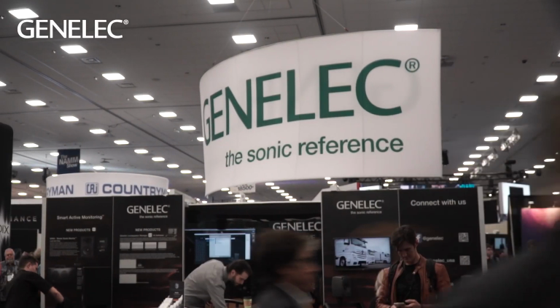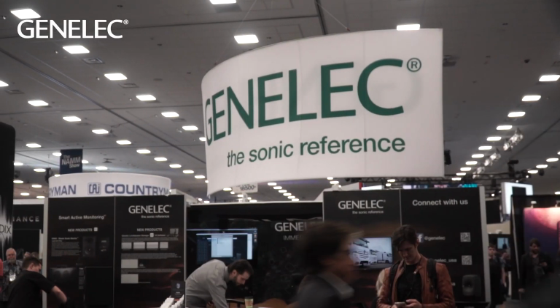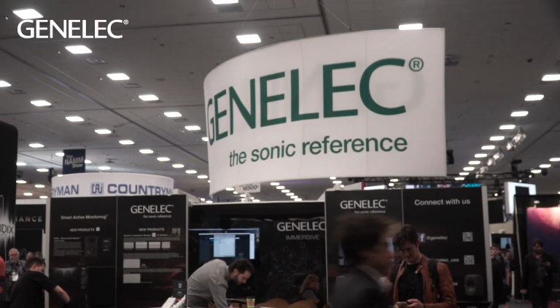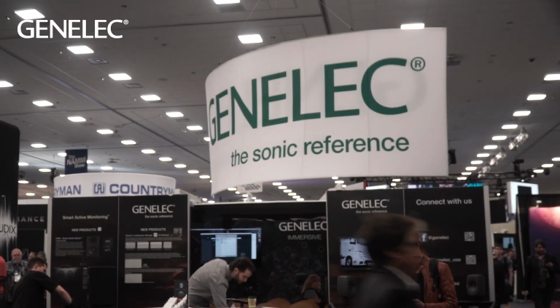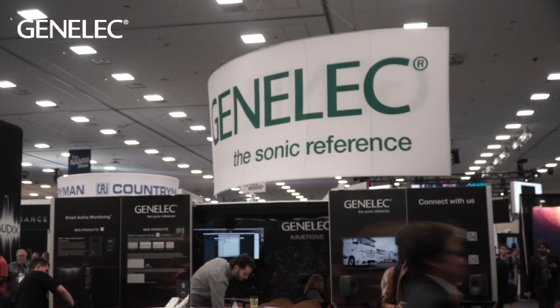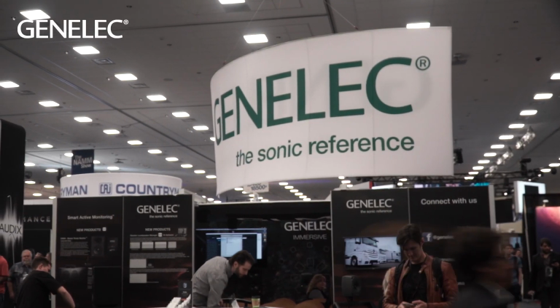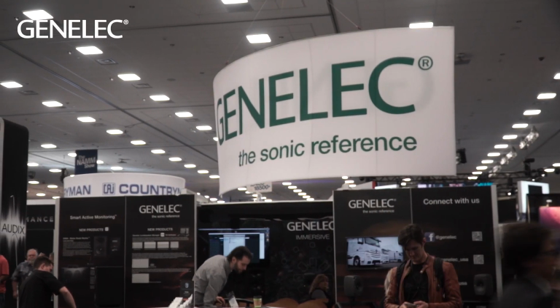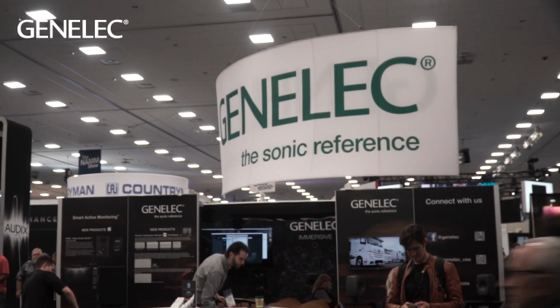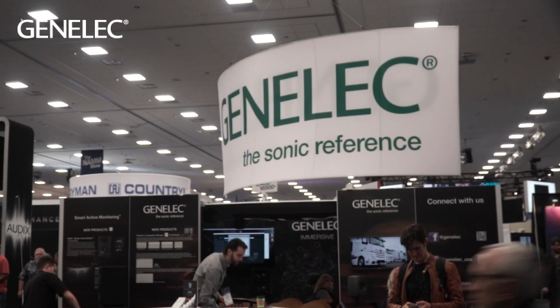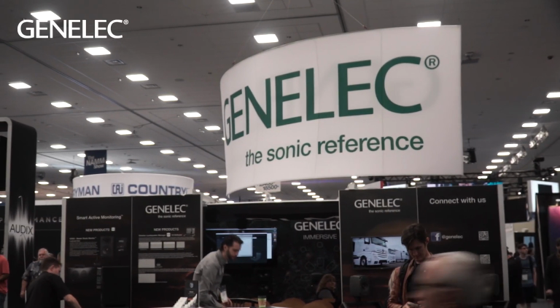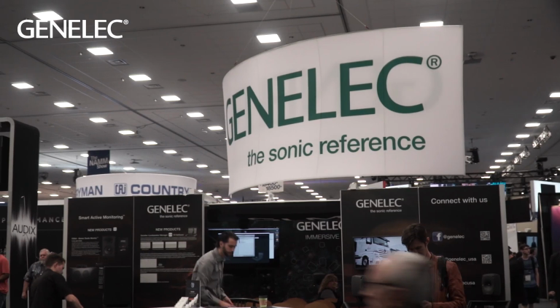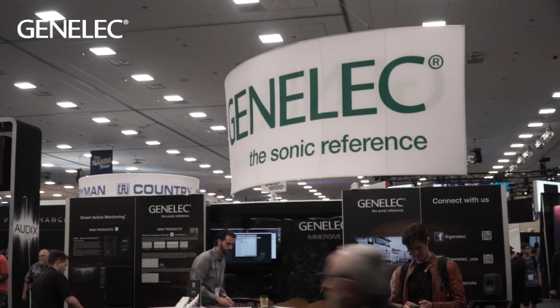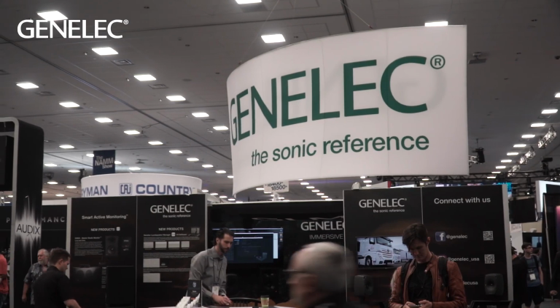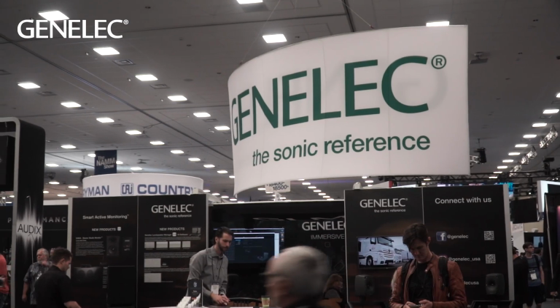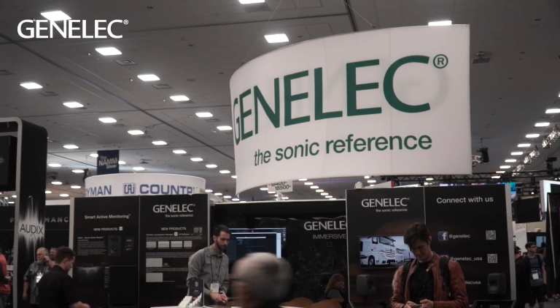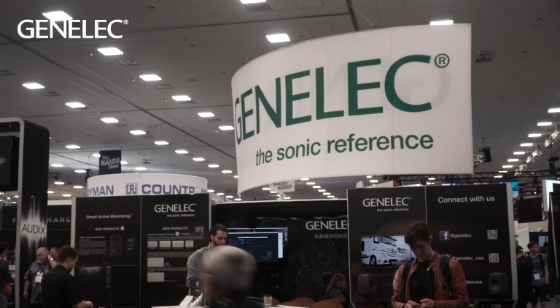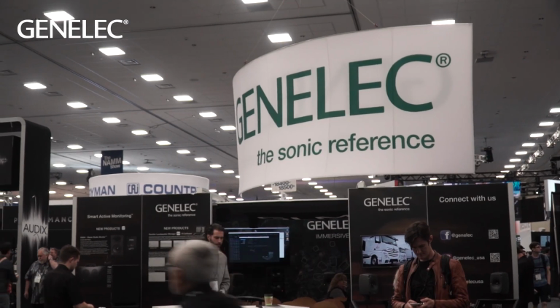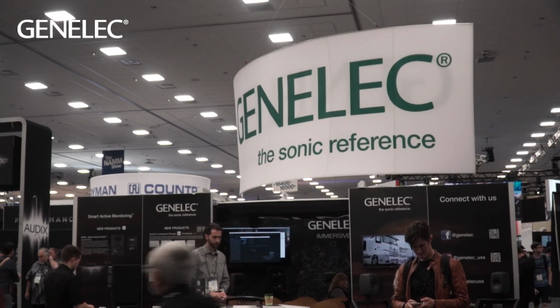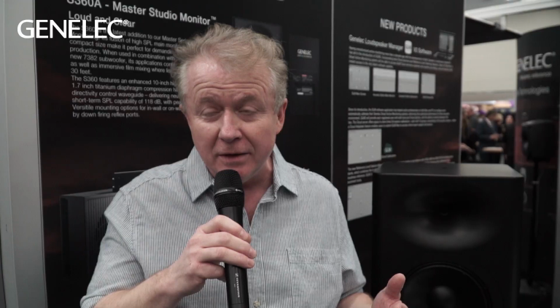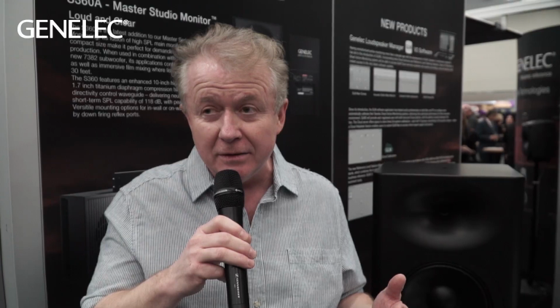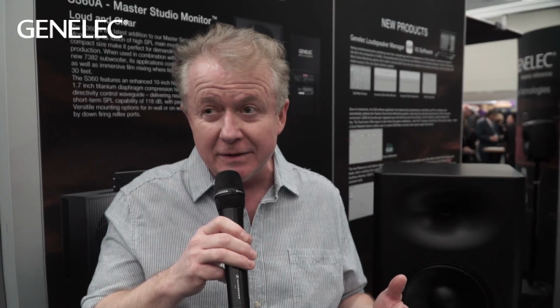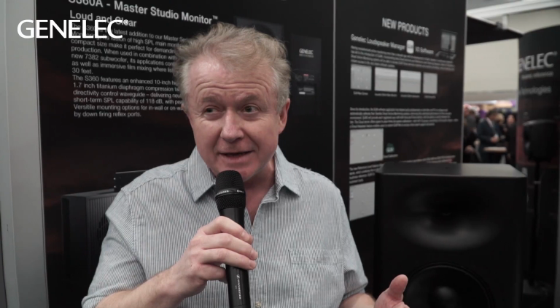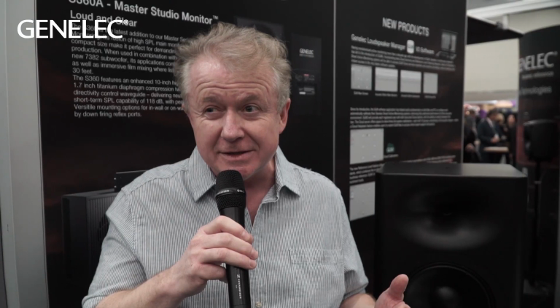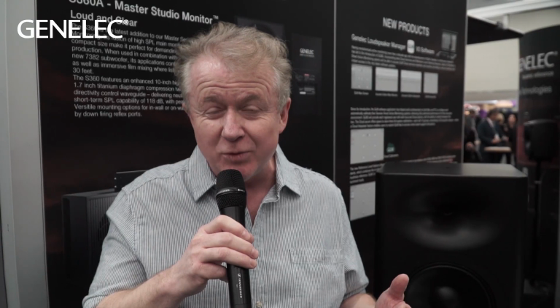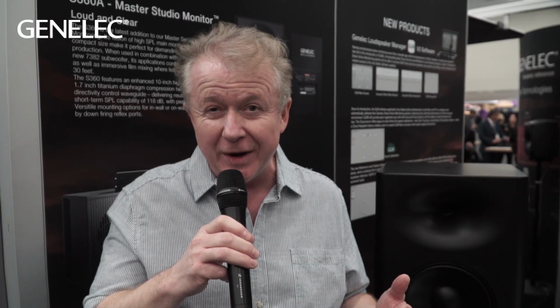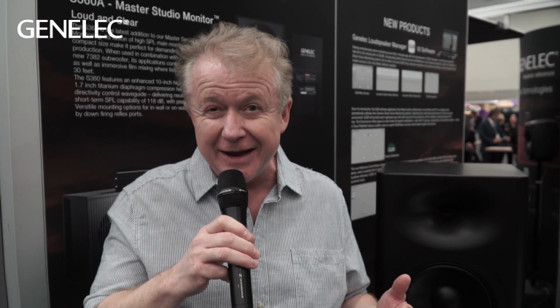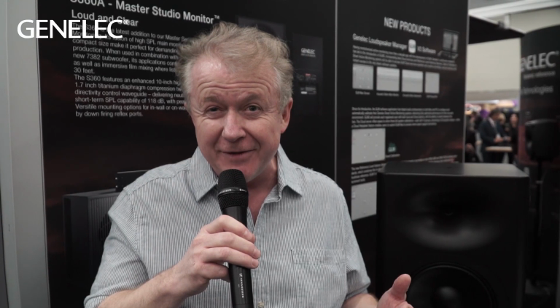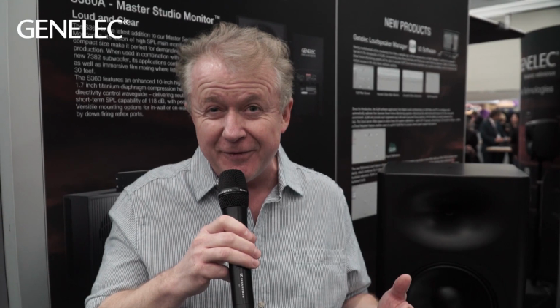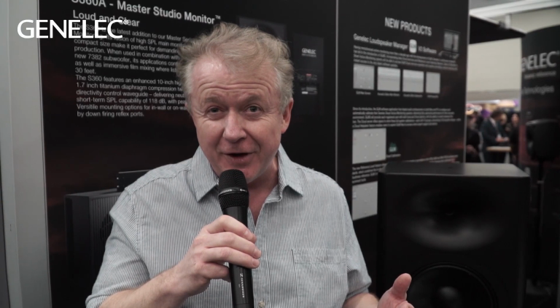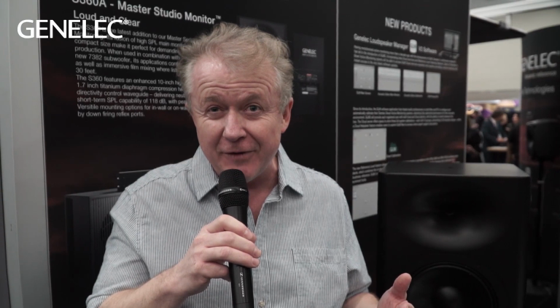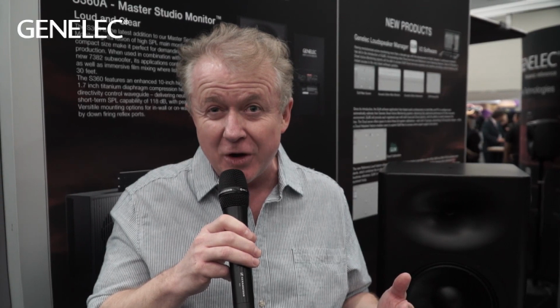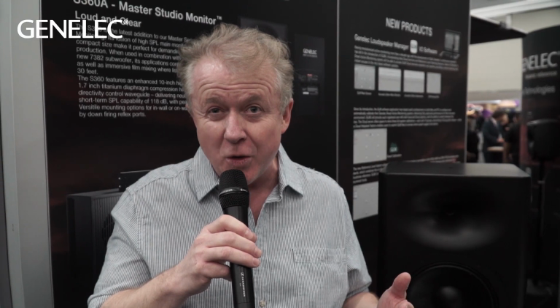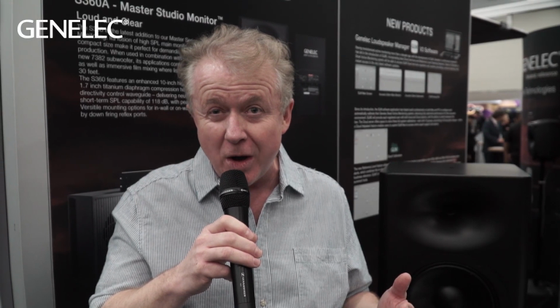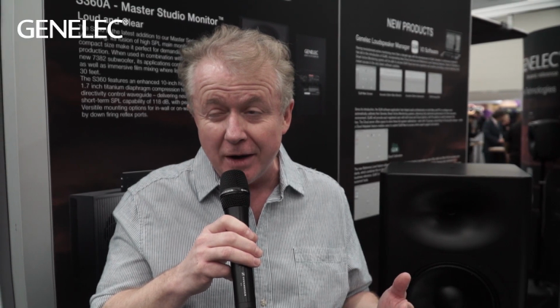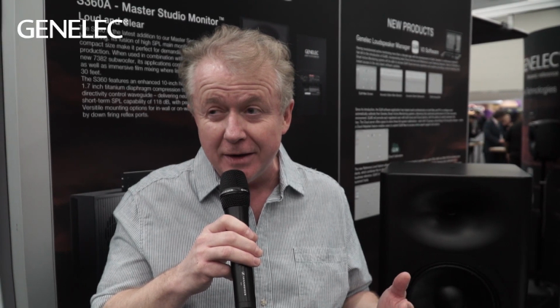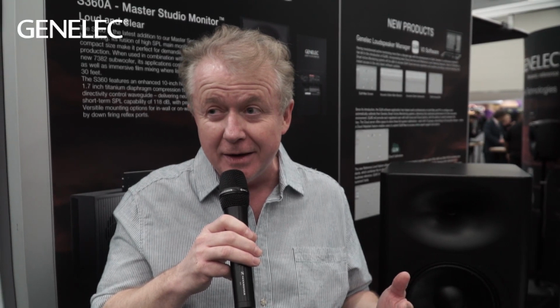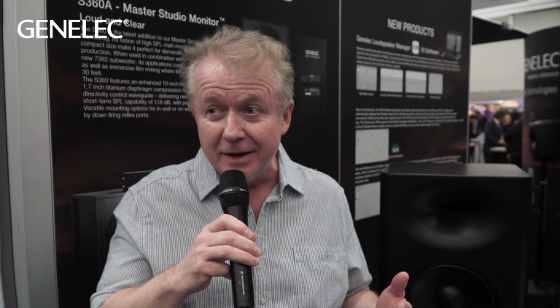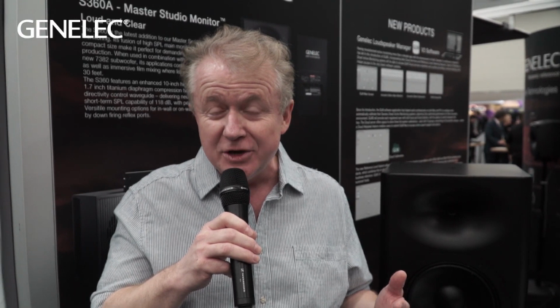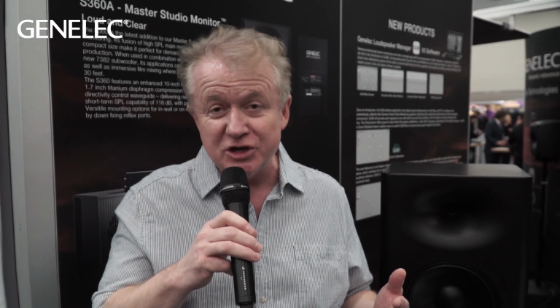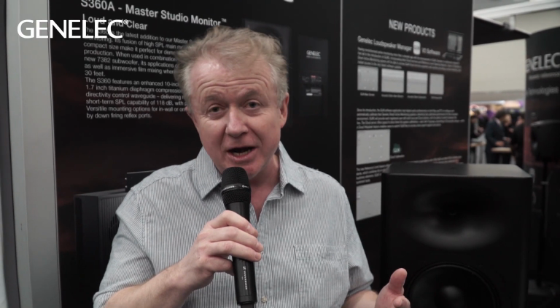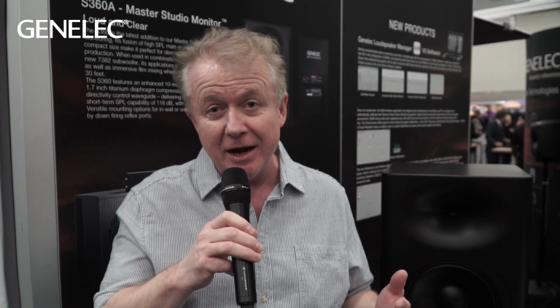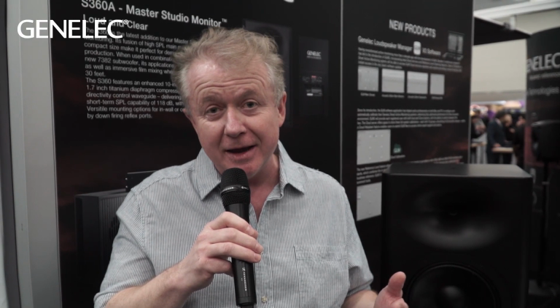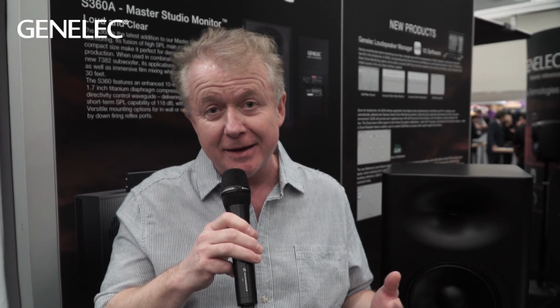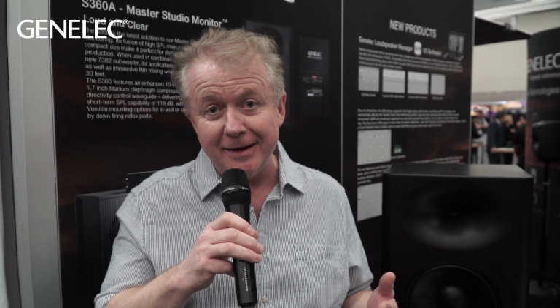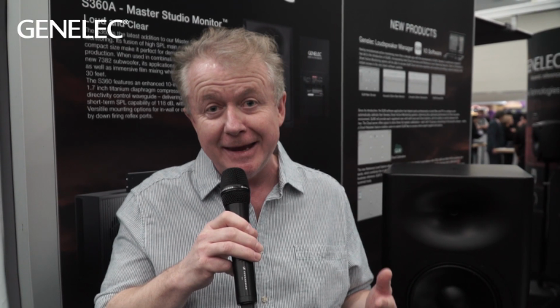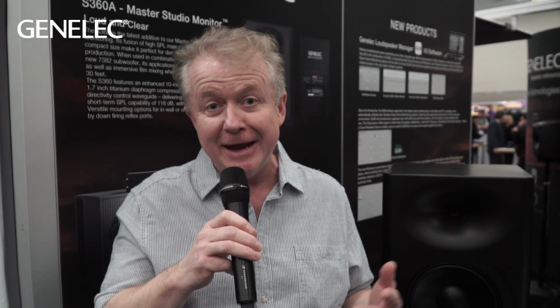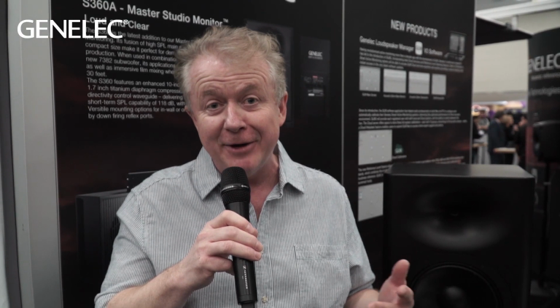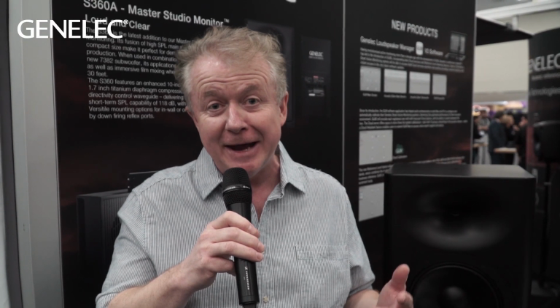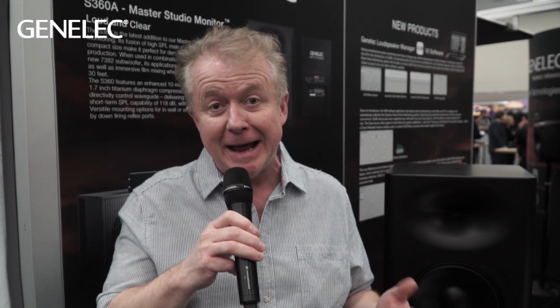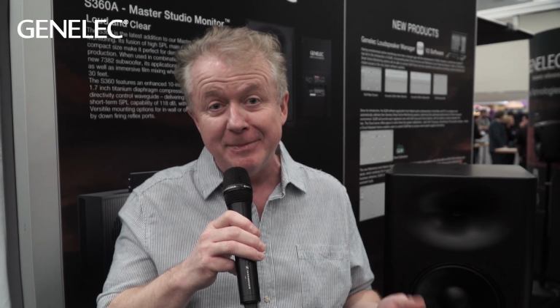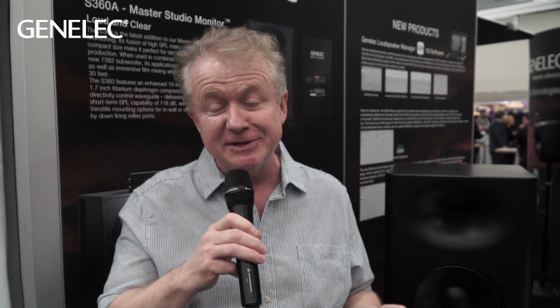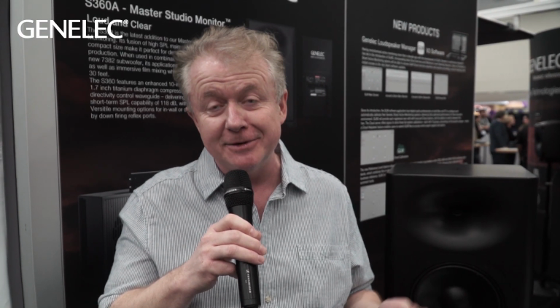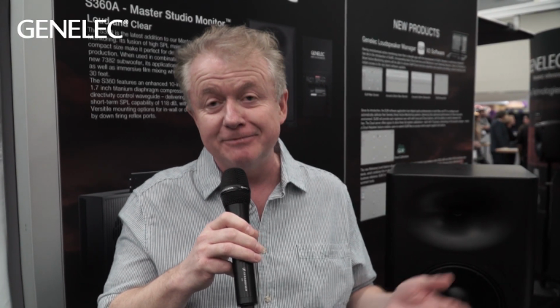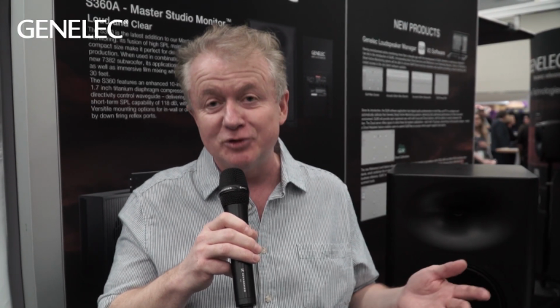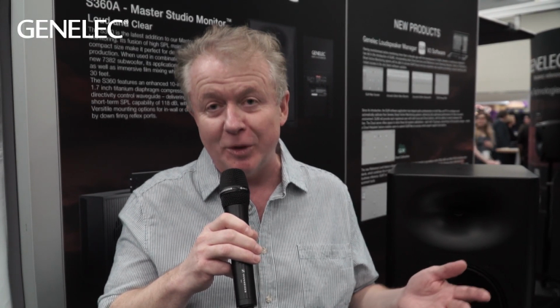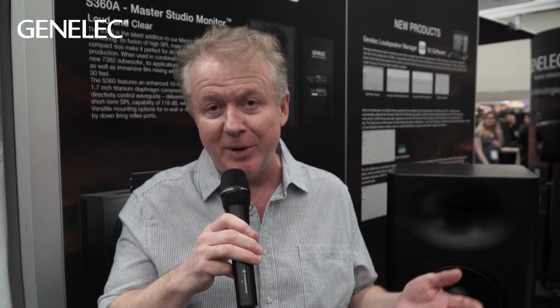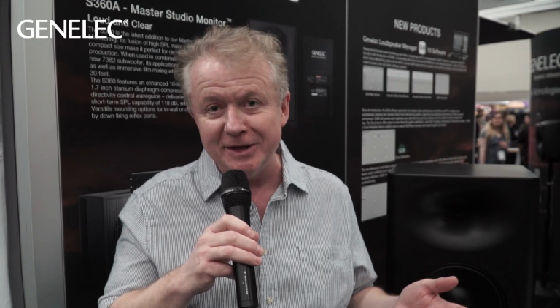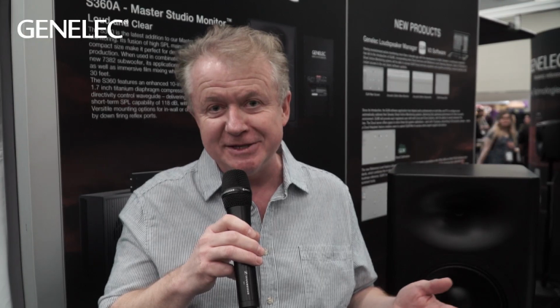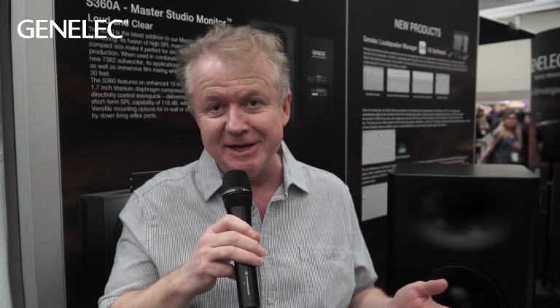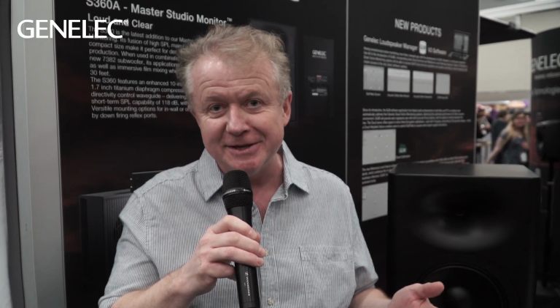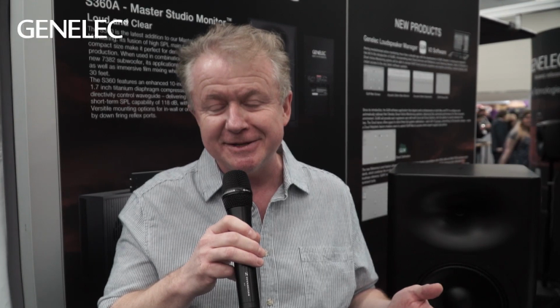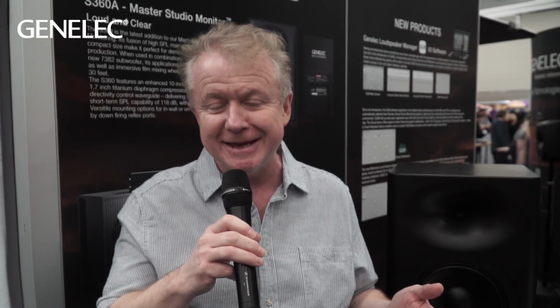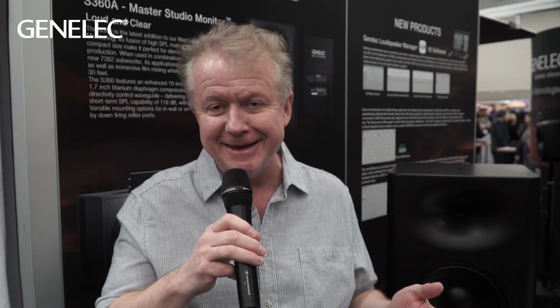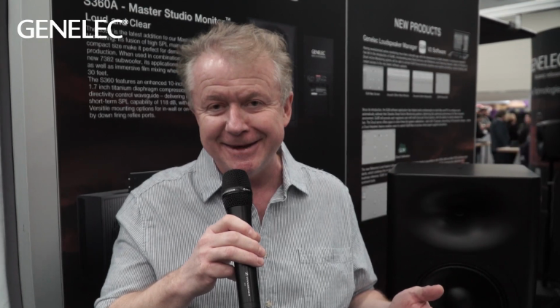We're here on the booth at 18501 — that's booth 18501, Genelec here at NAMM — so drop by and see us. Thank you.